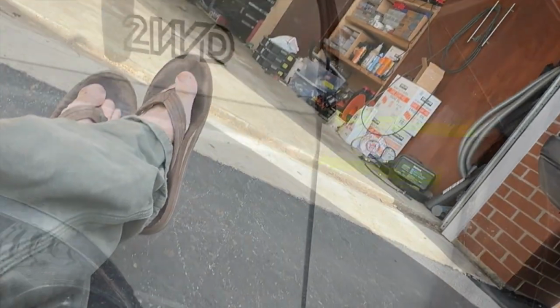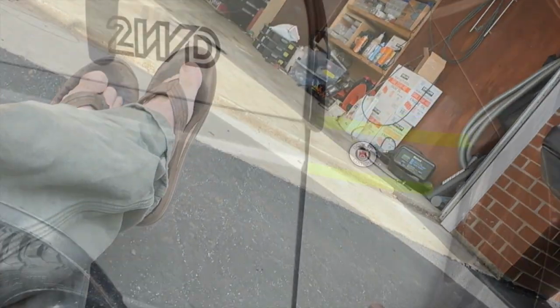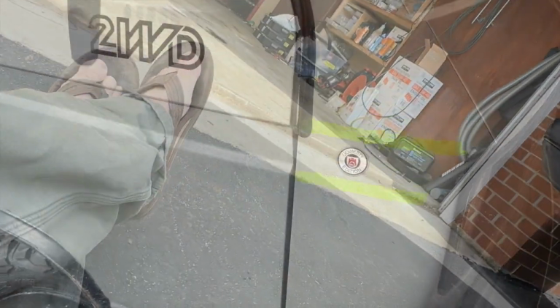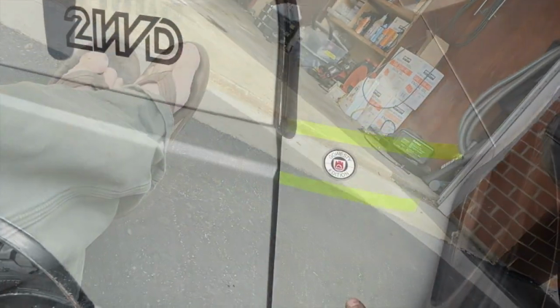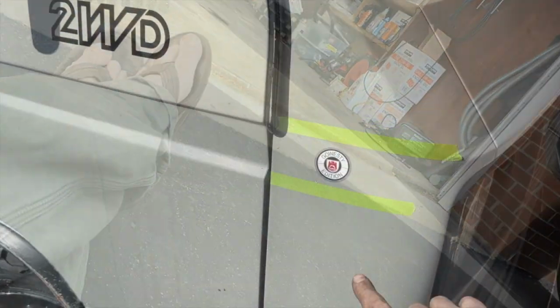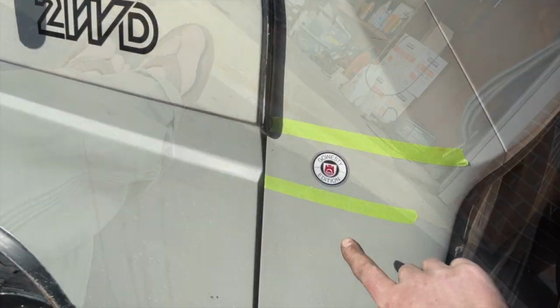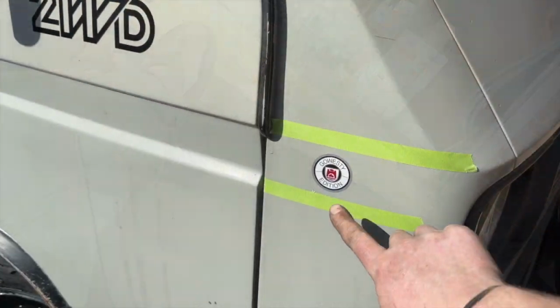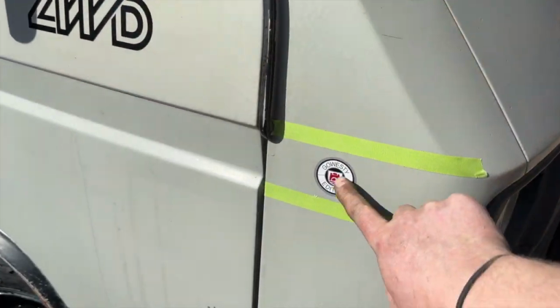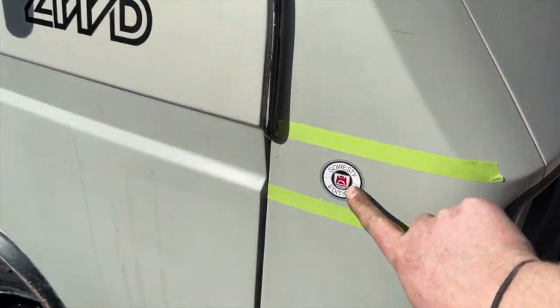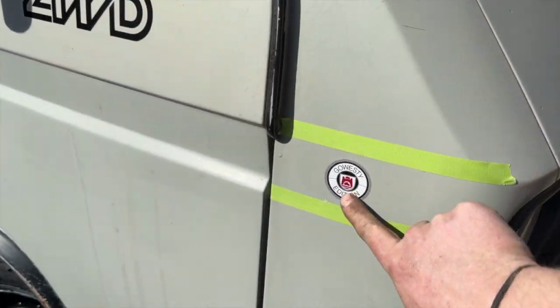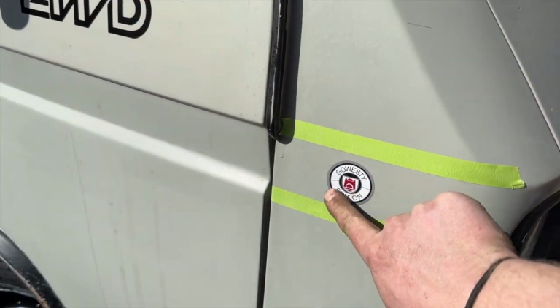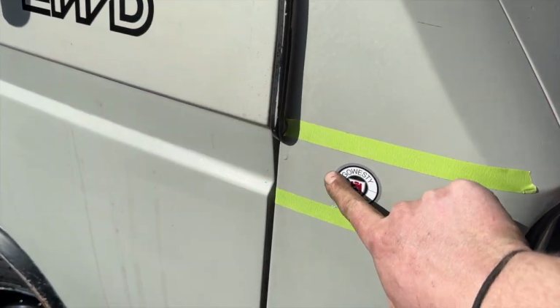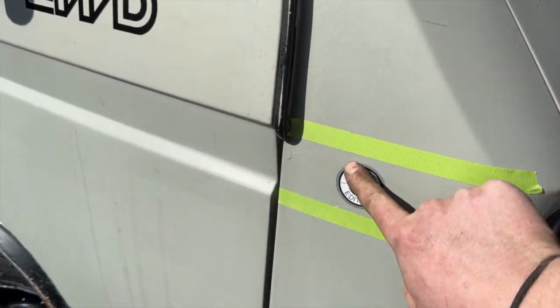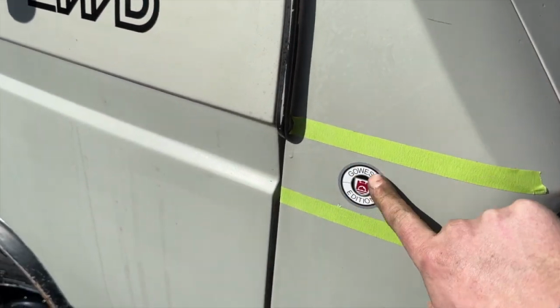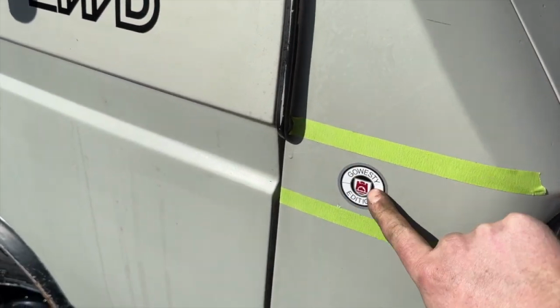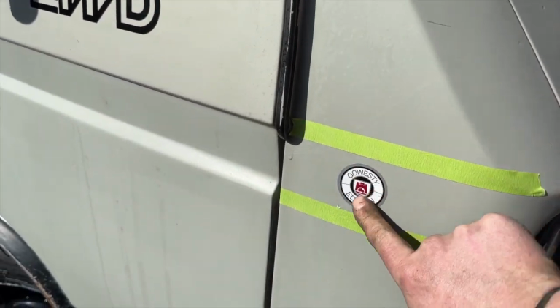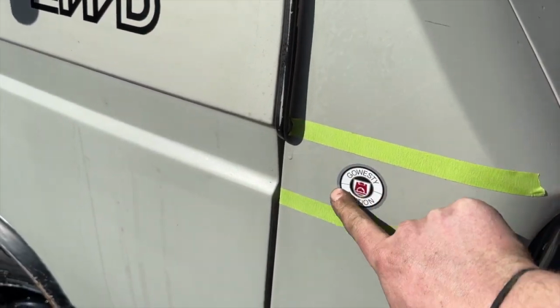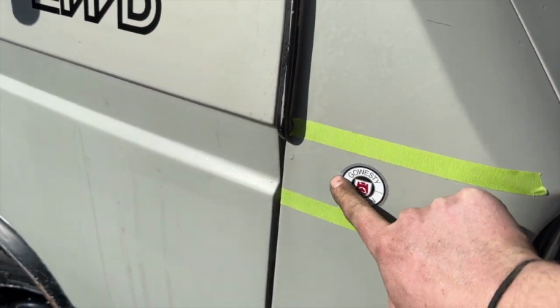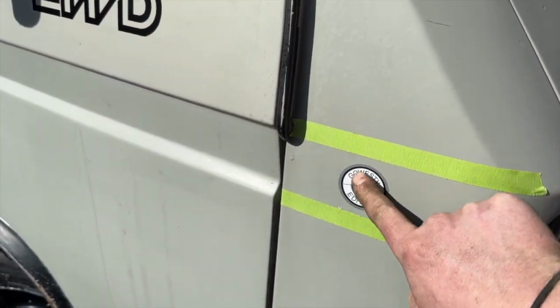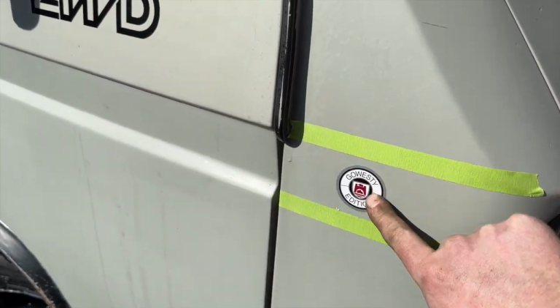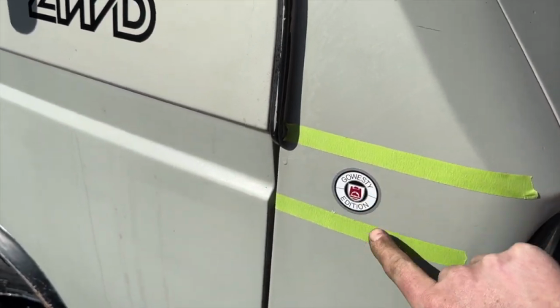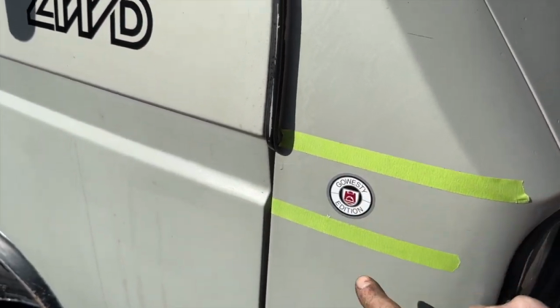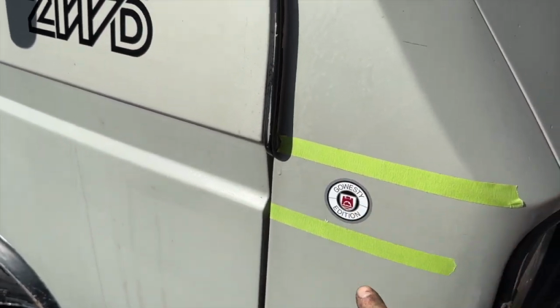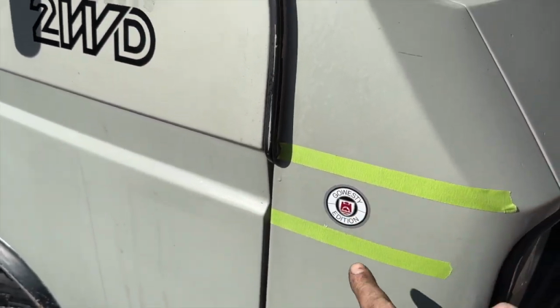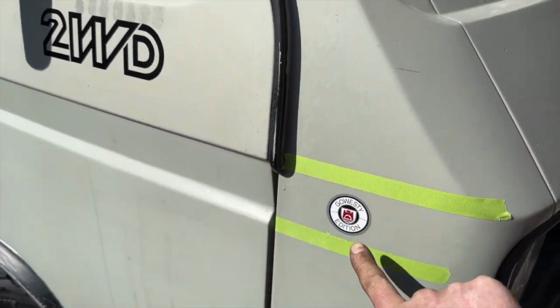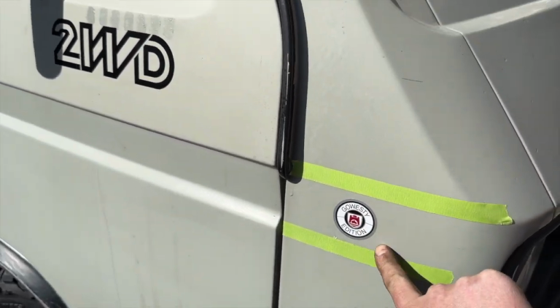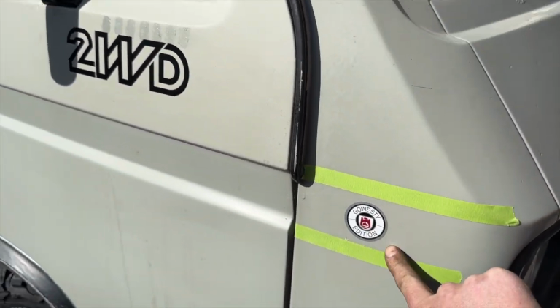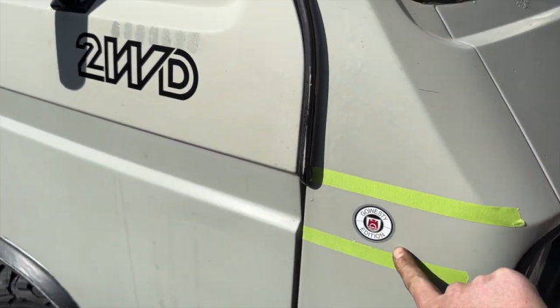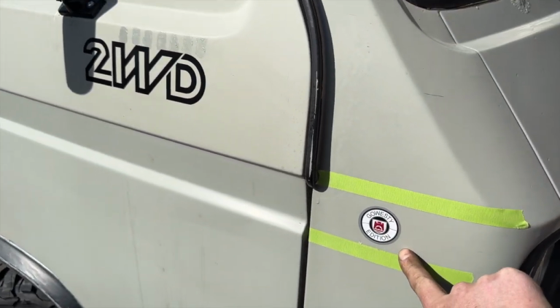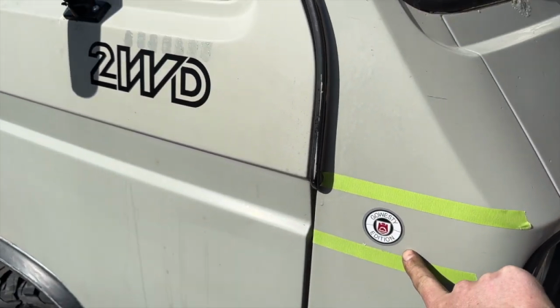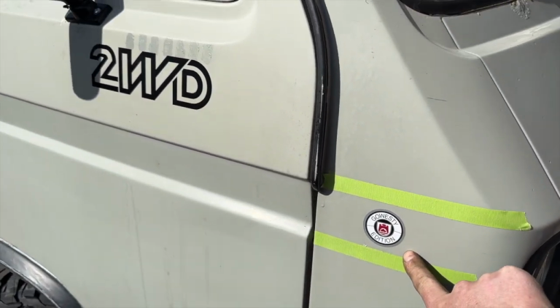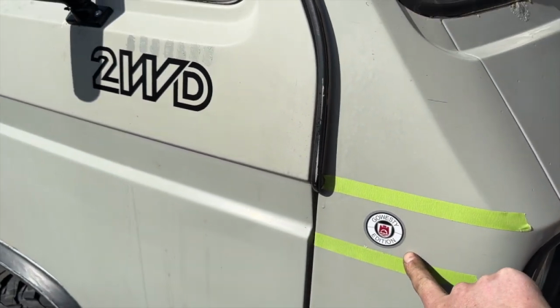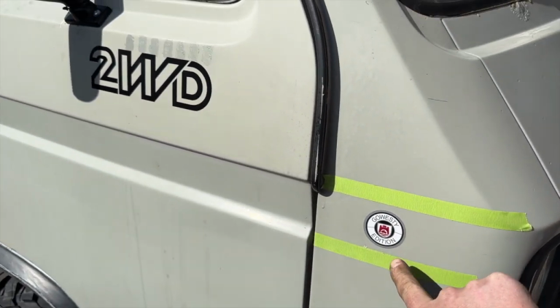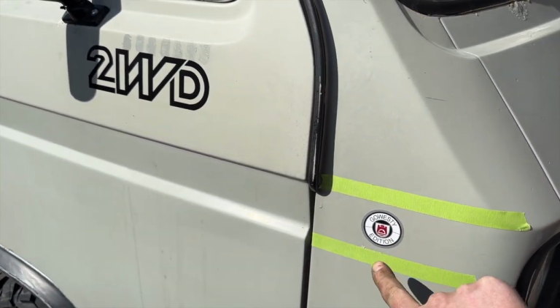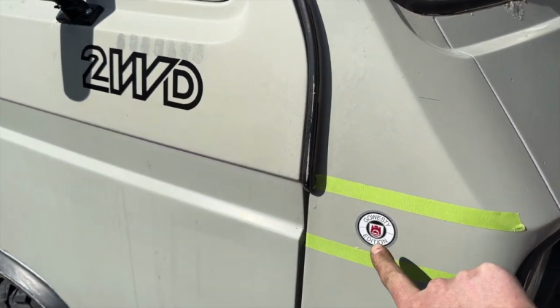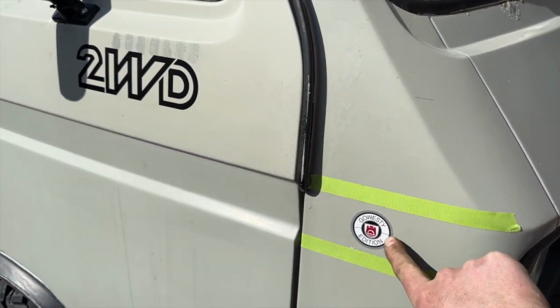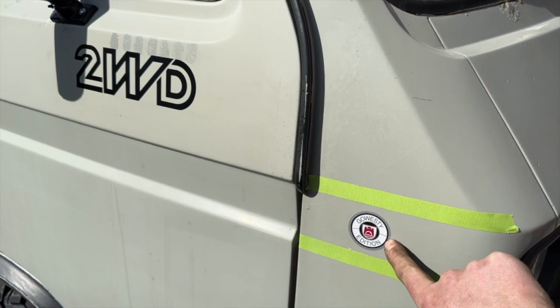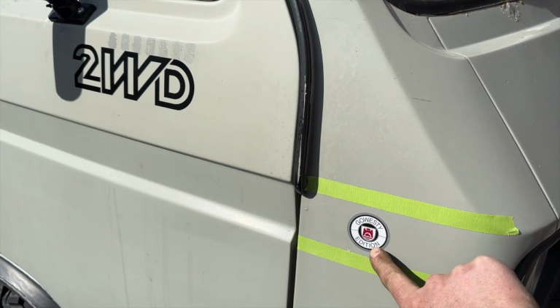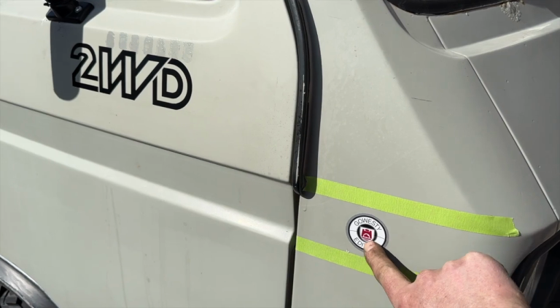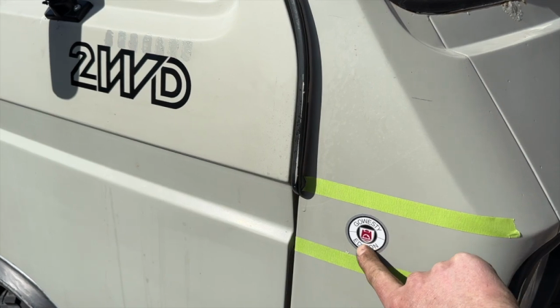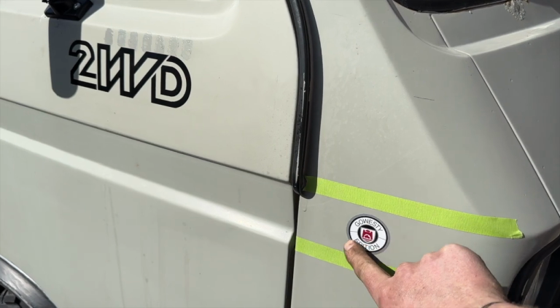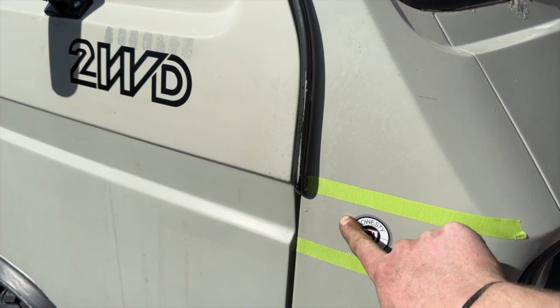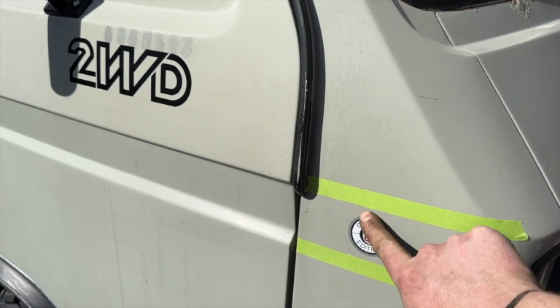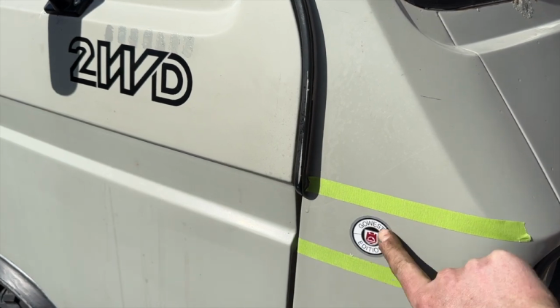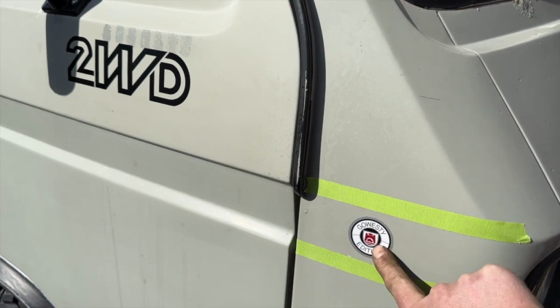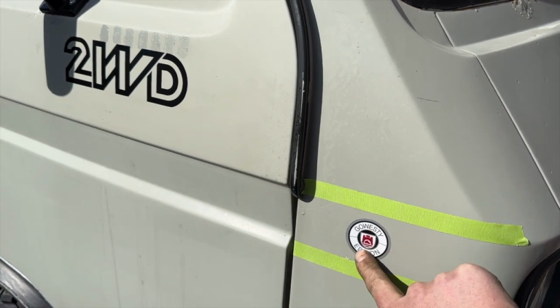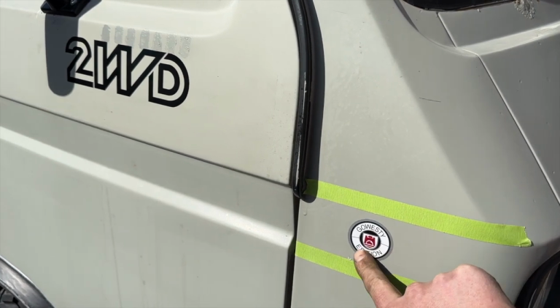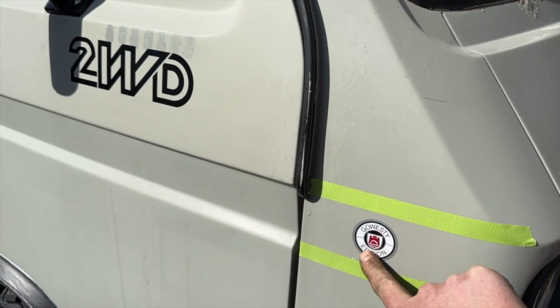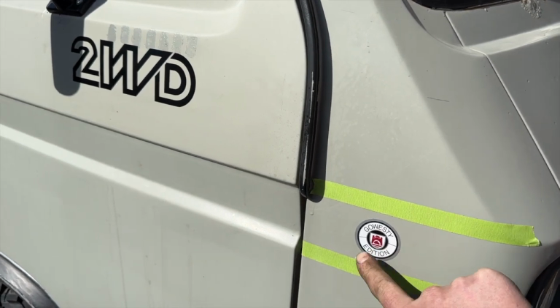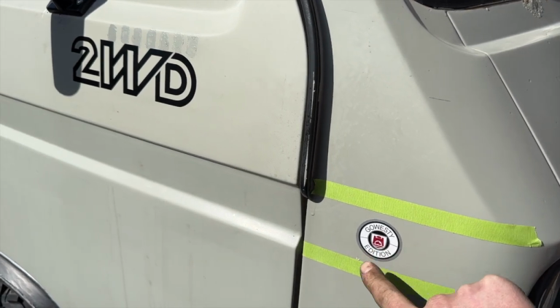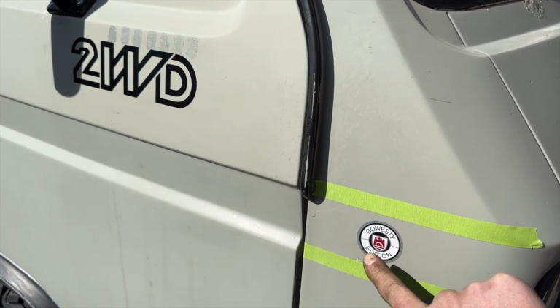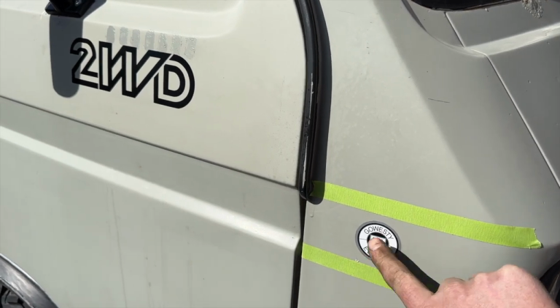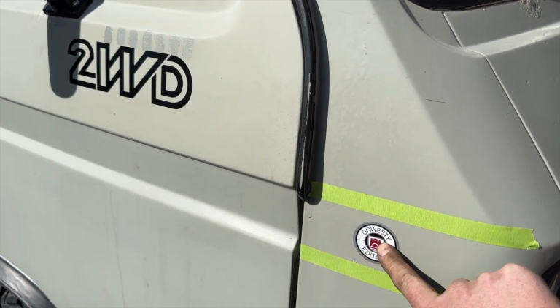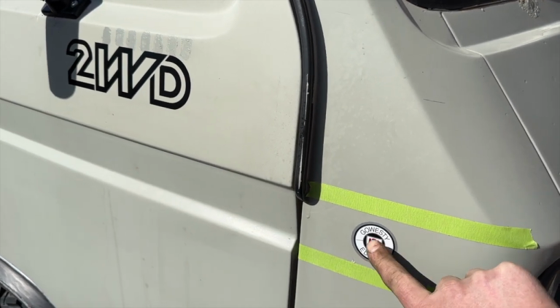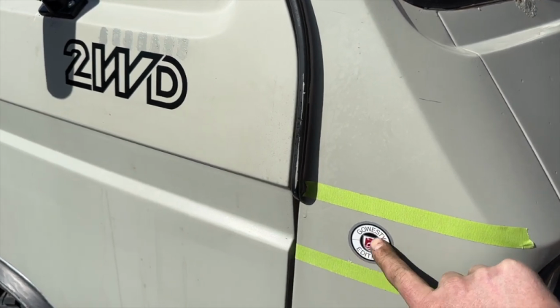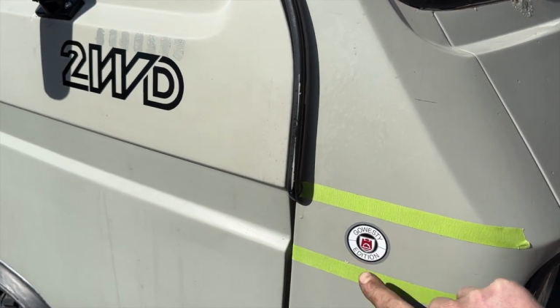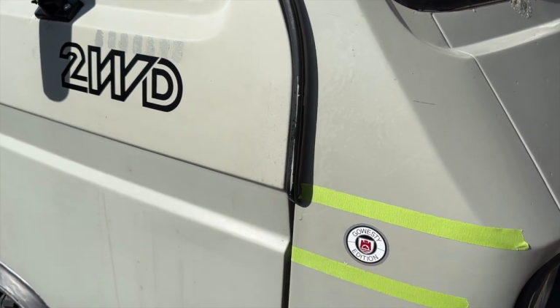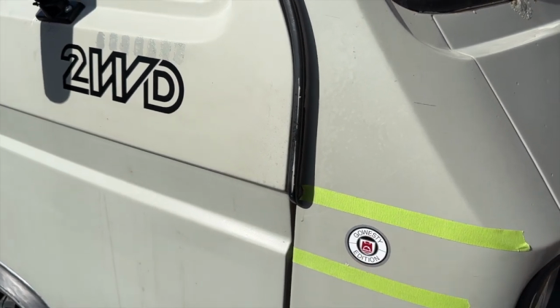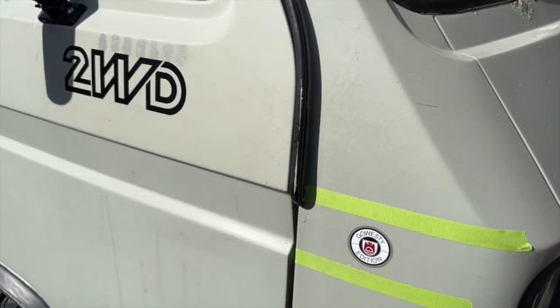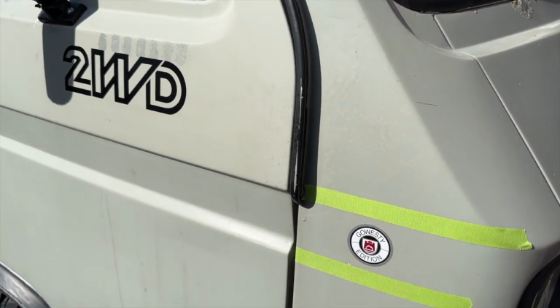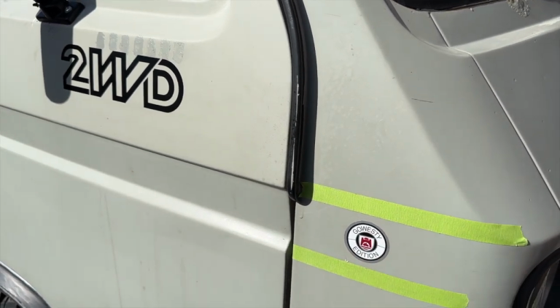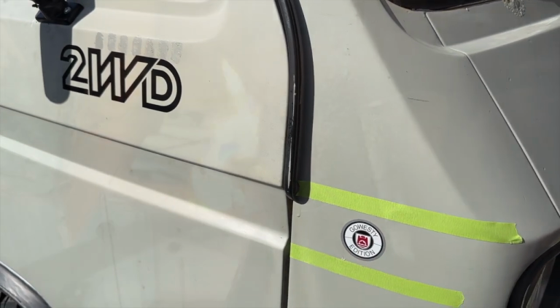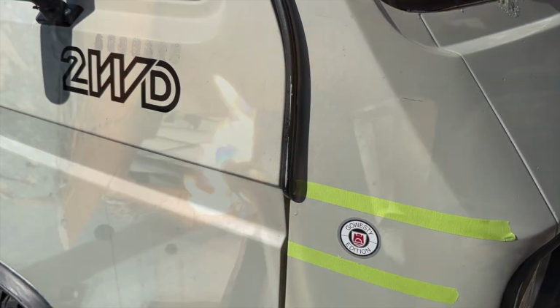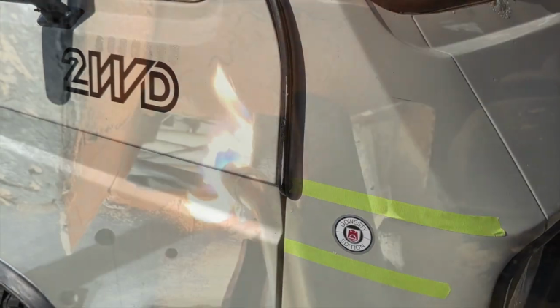Putting the Go Westy edition sticker on here — this is a creative remake of the Wolfsburg edition that would have come on some Vanagons.